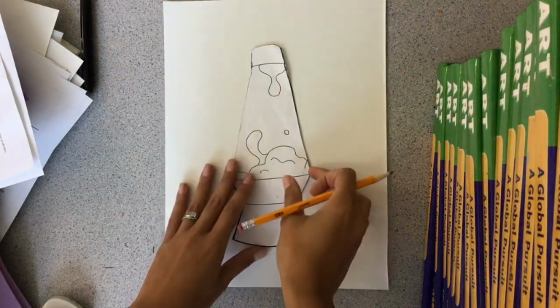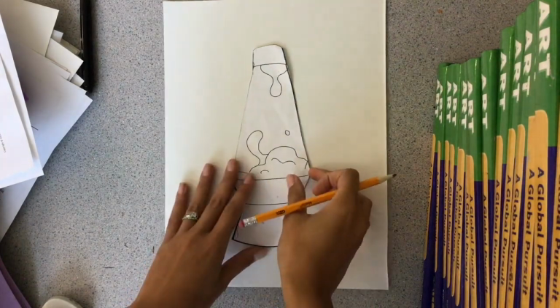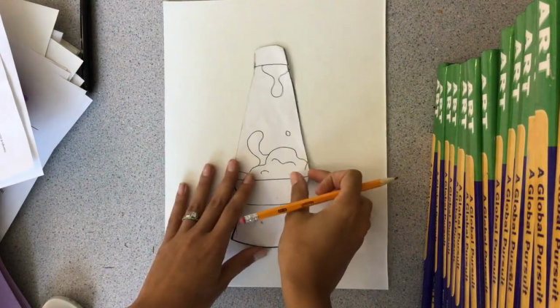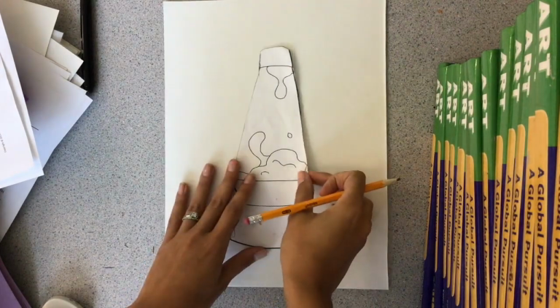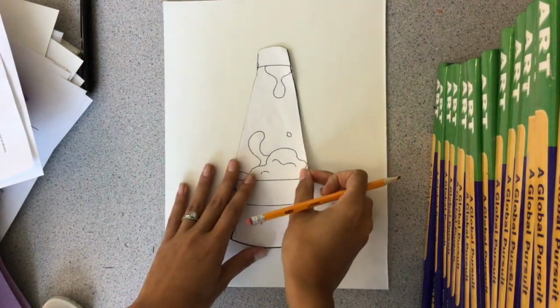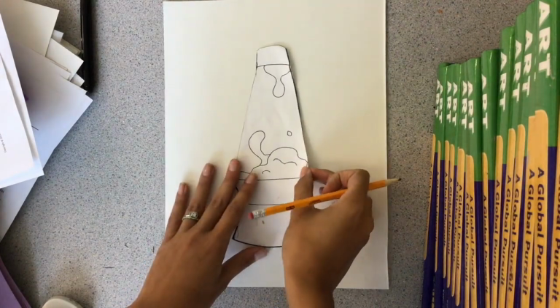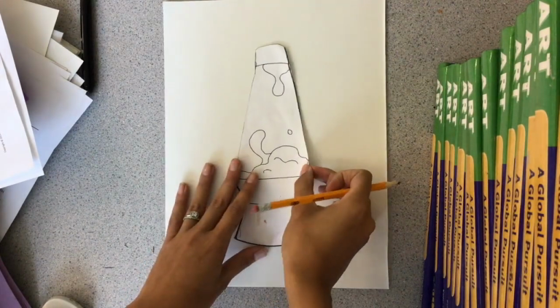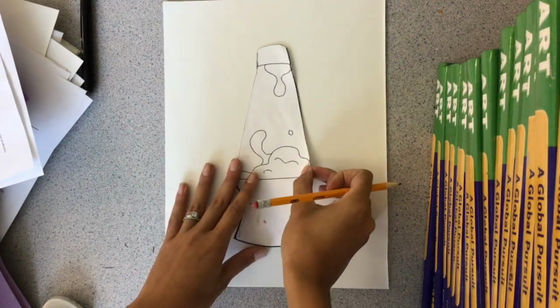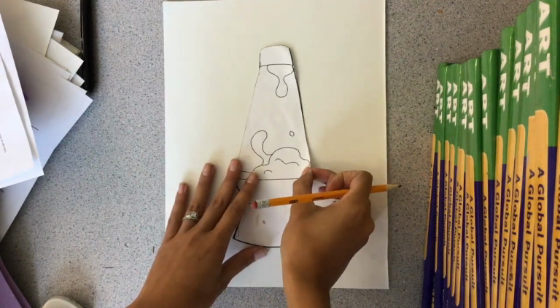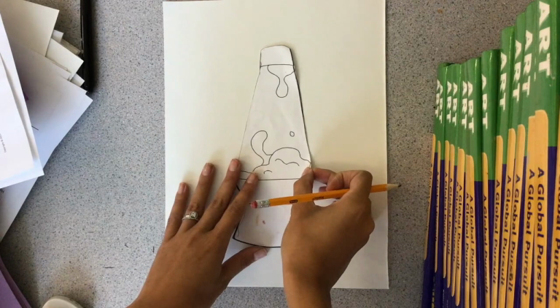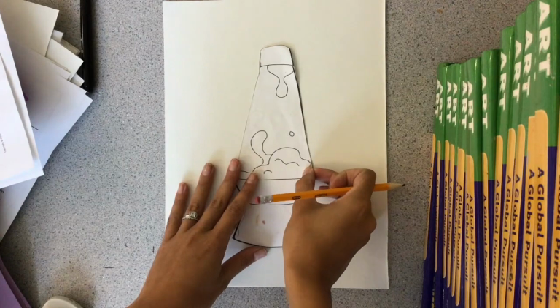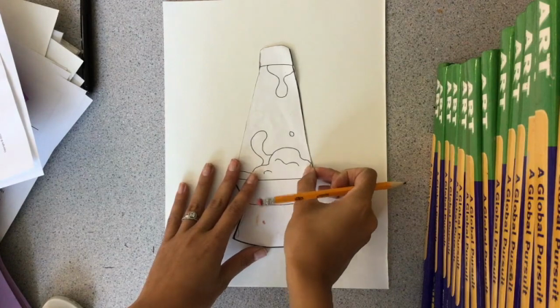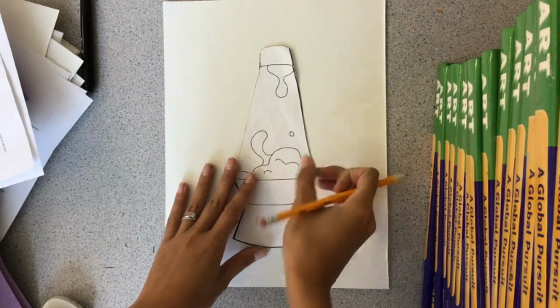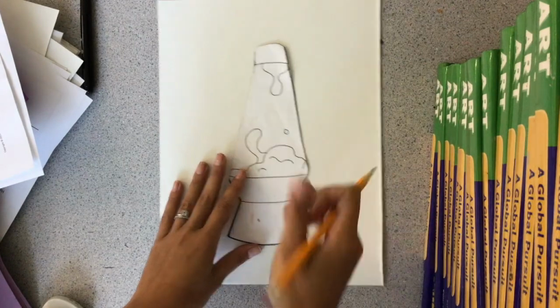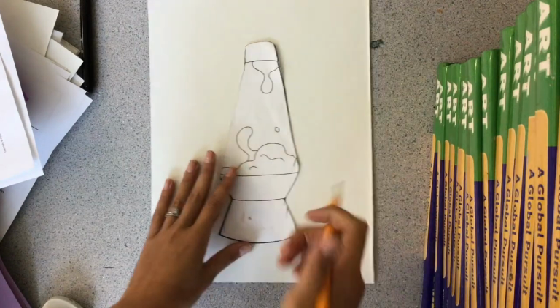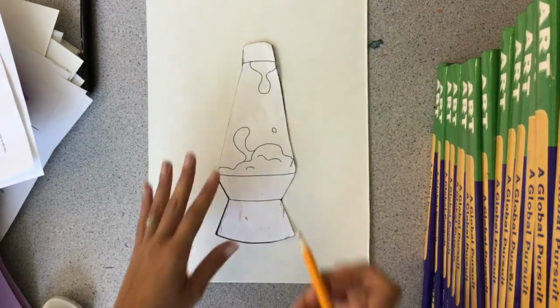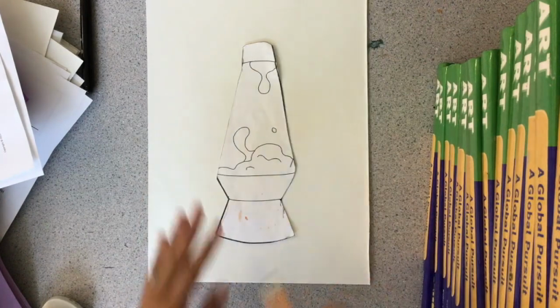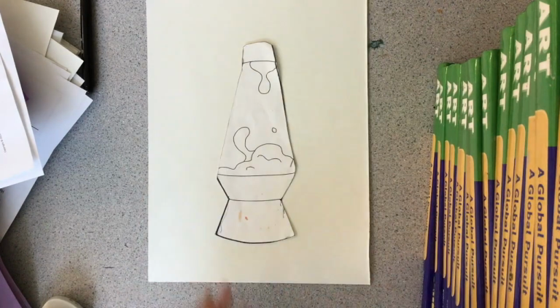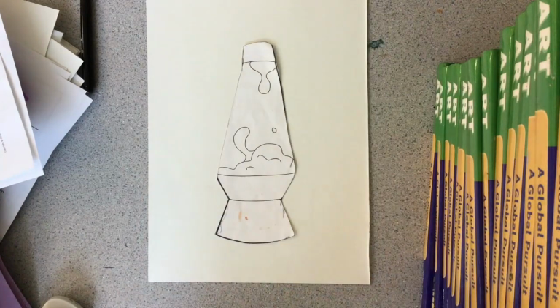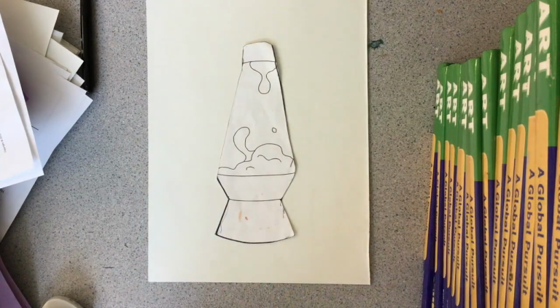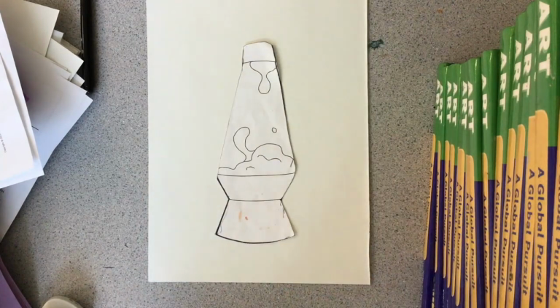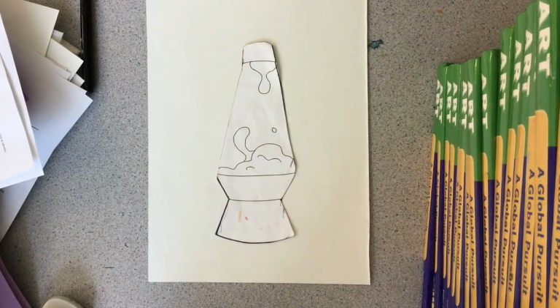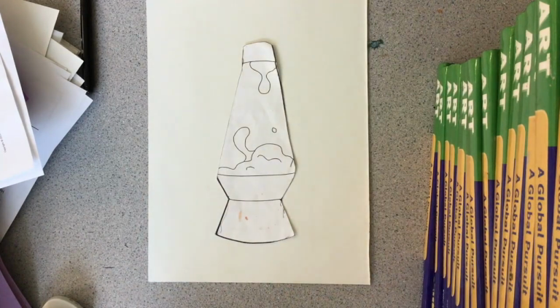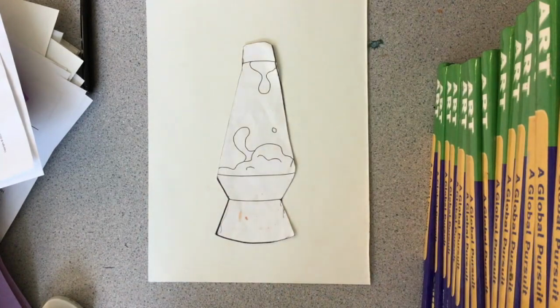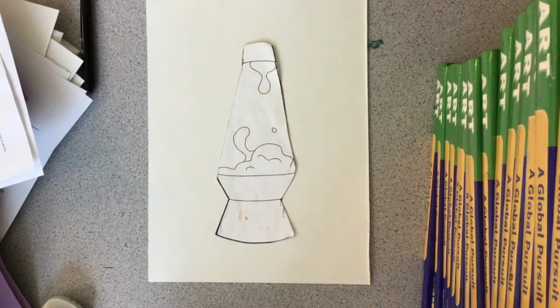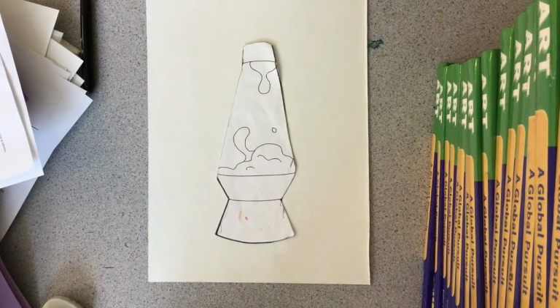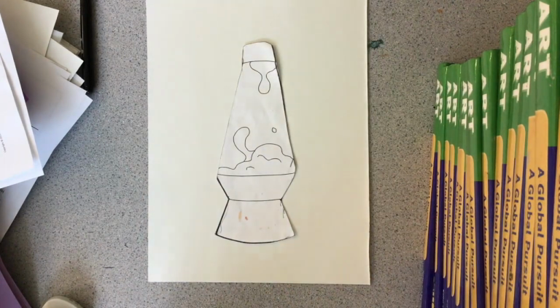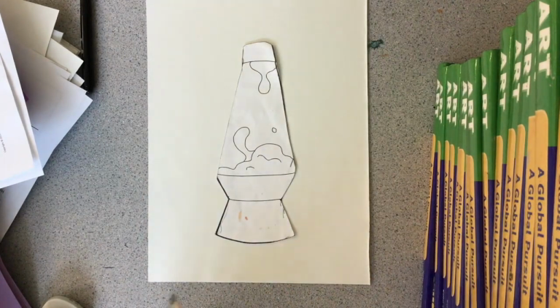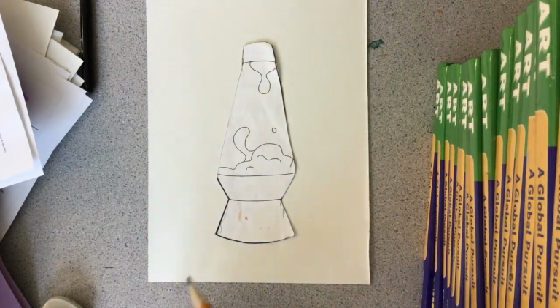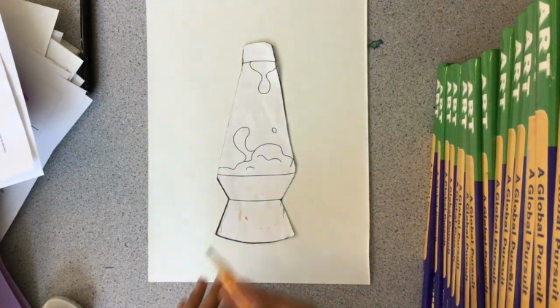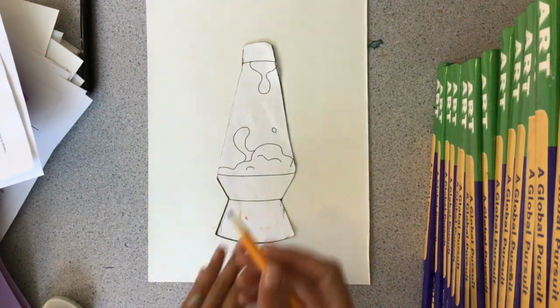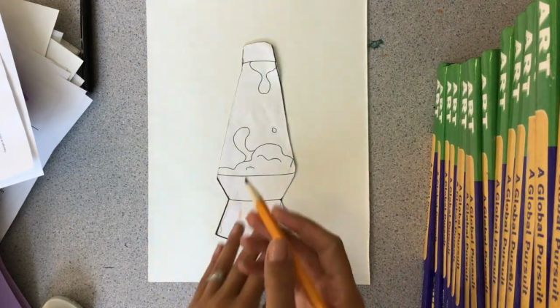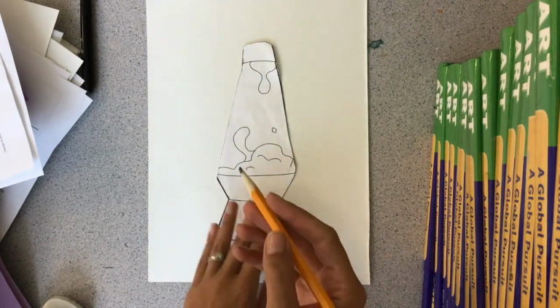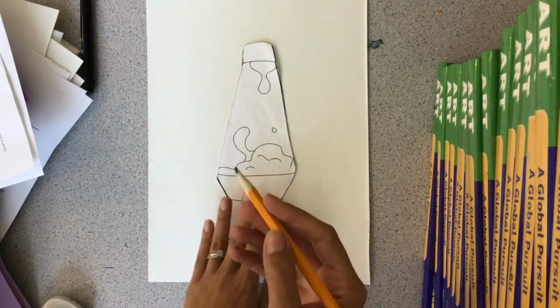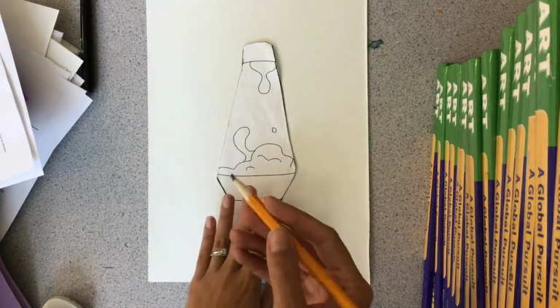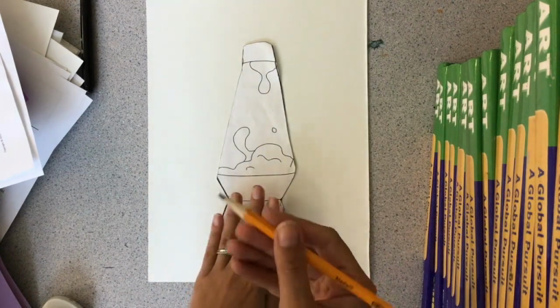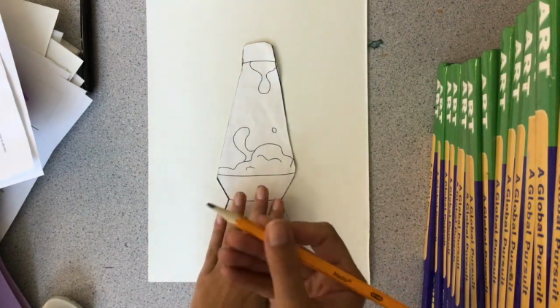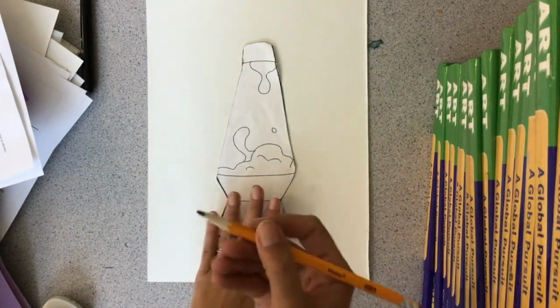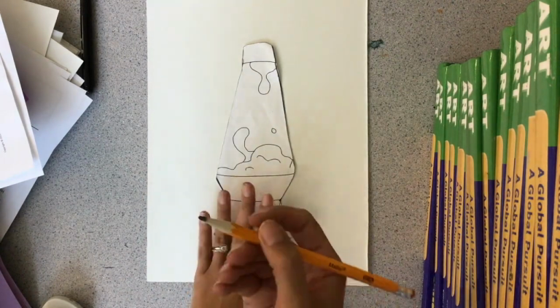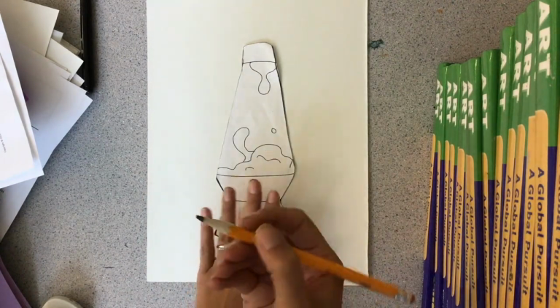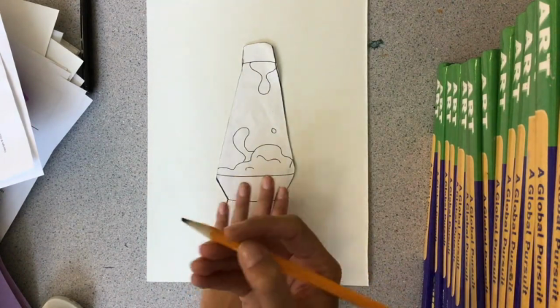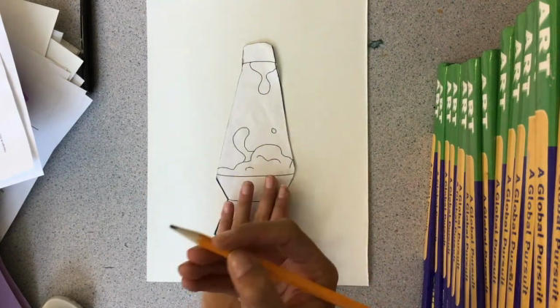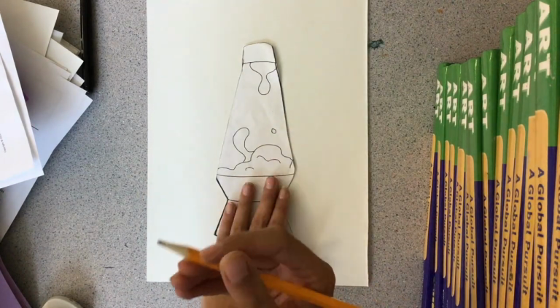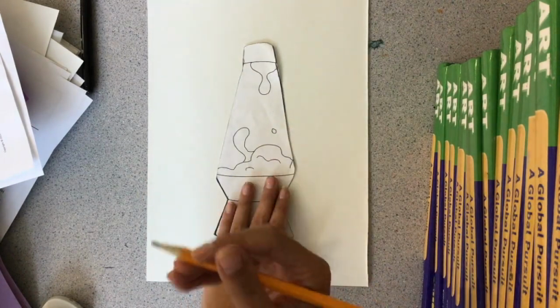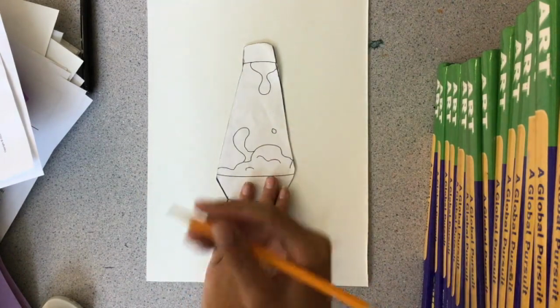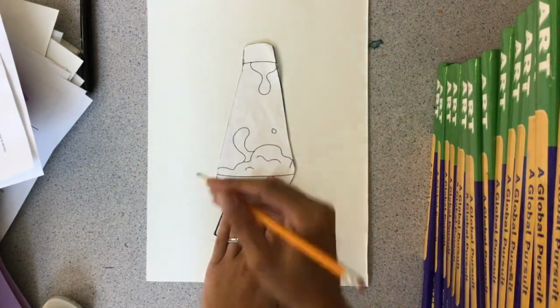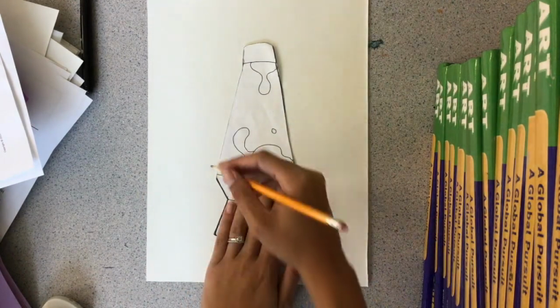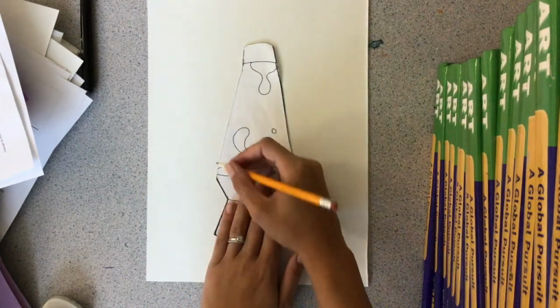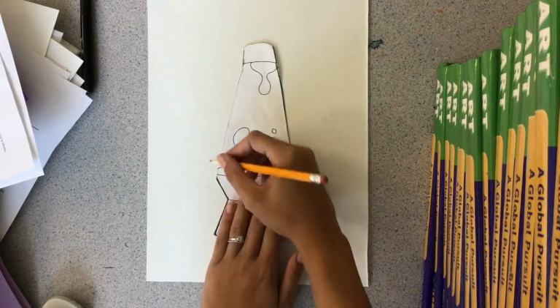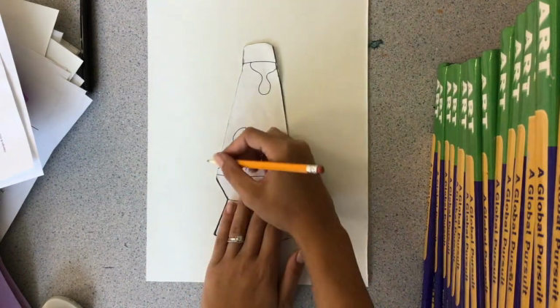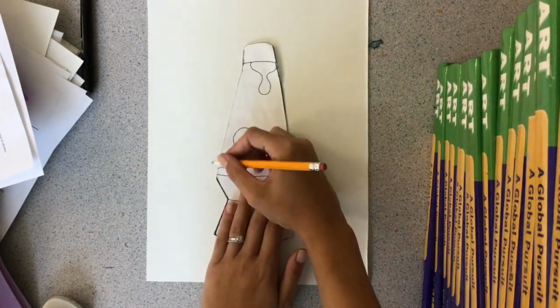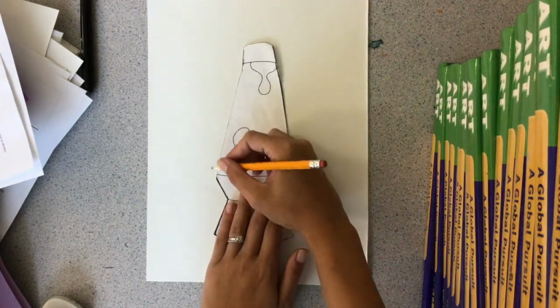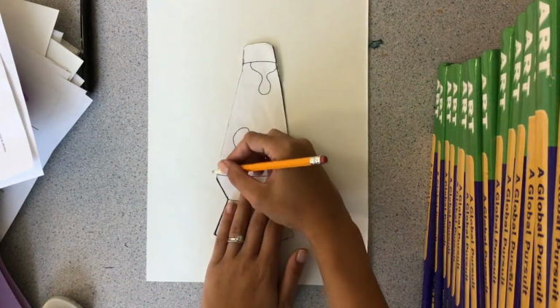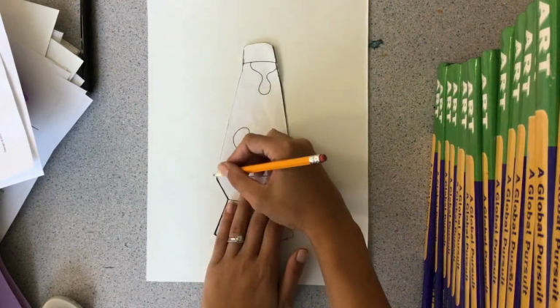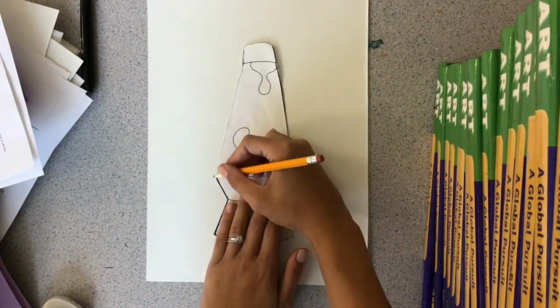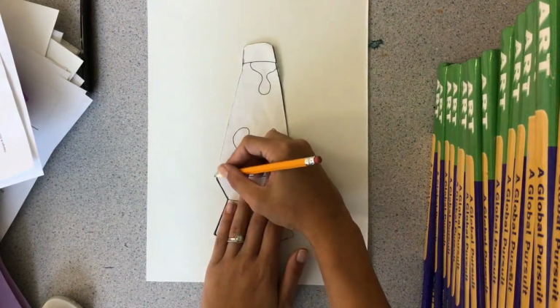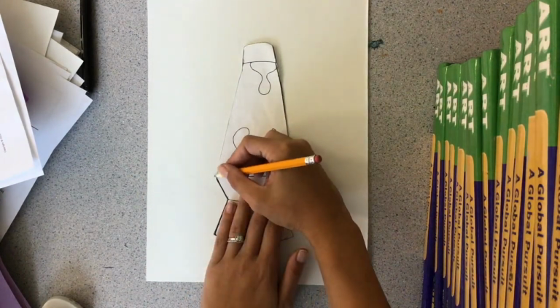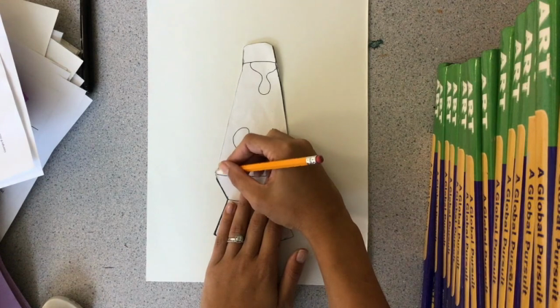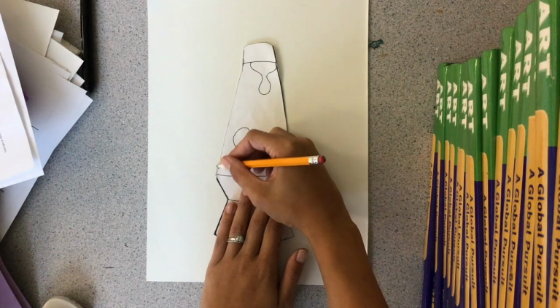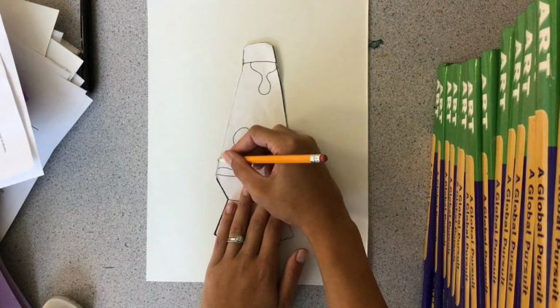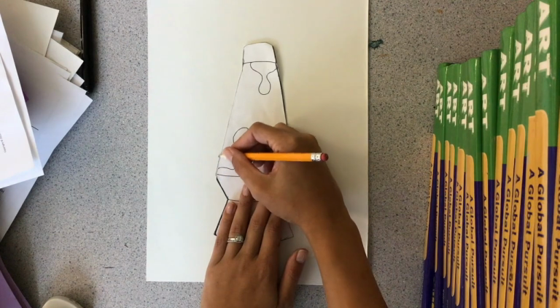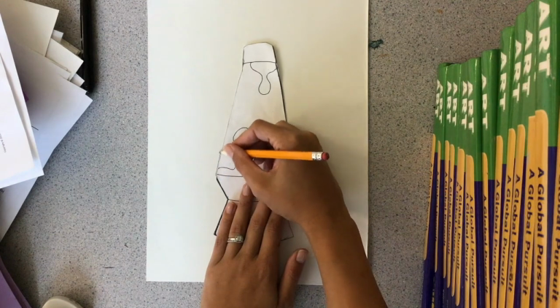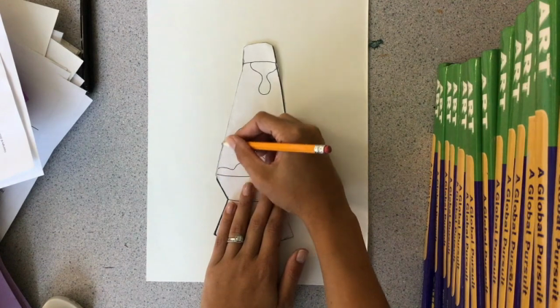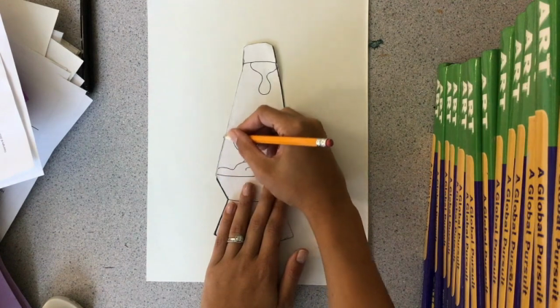First, you're going to put your stencil that I gave you in the middle of your paper, grab a pencil, and you're going to trace around it.